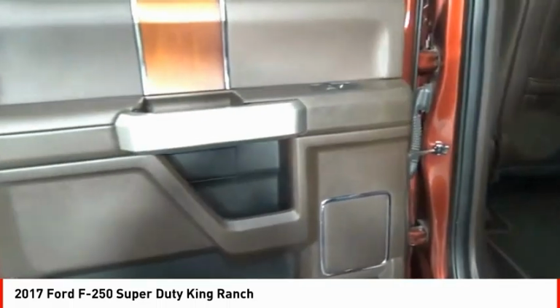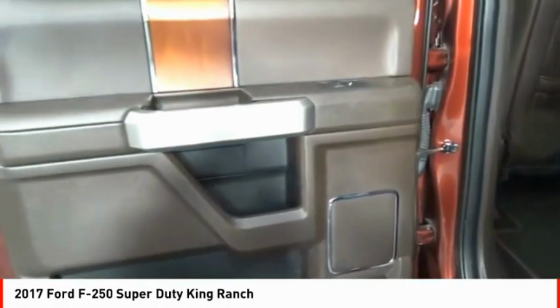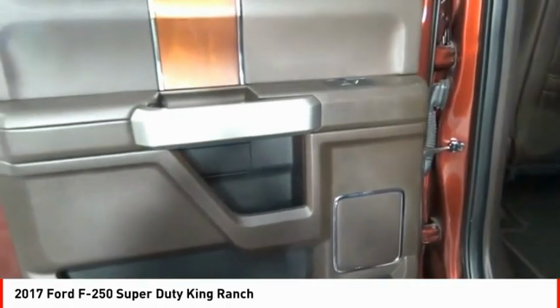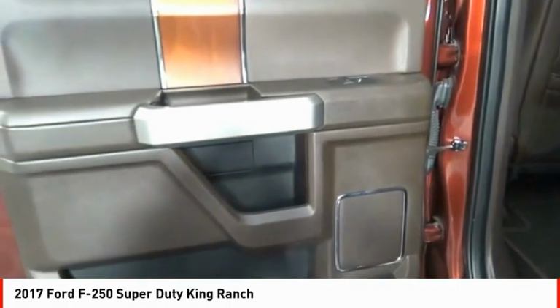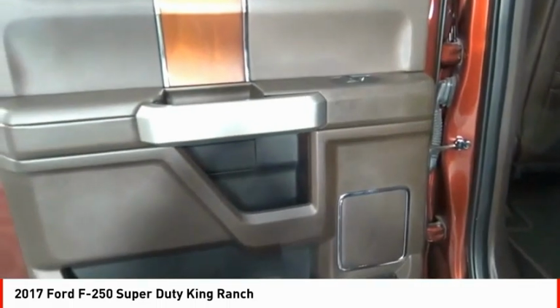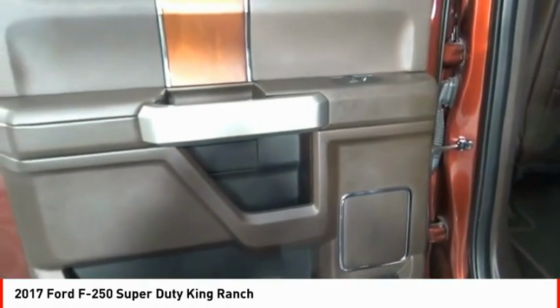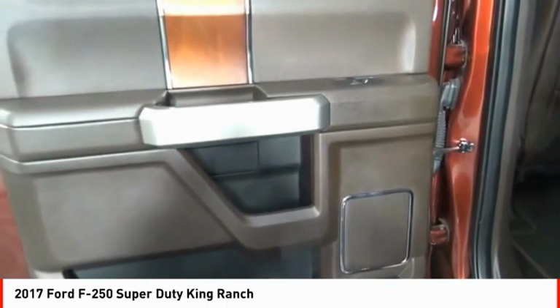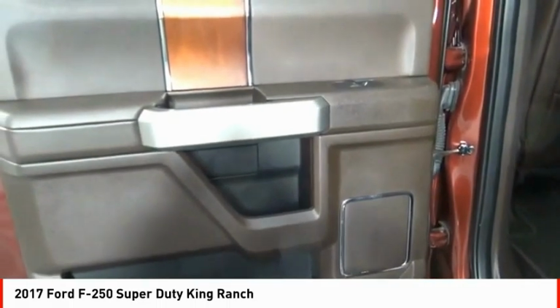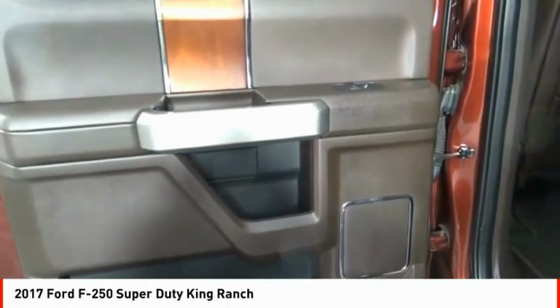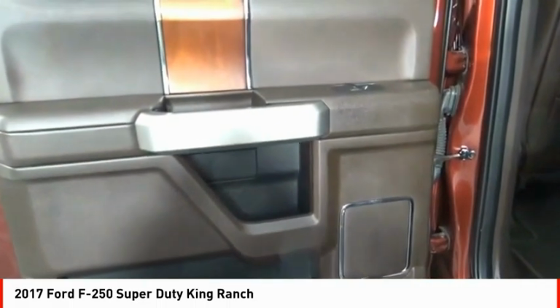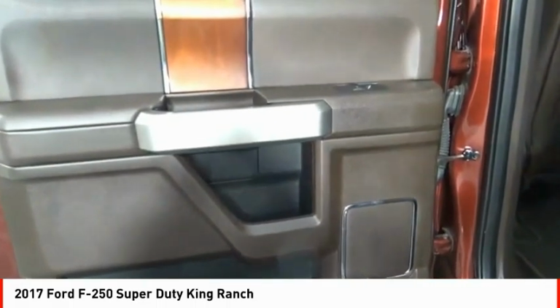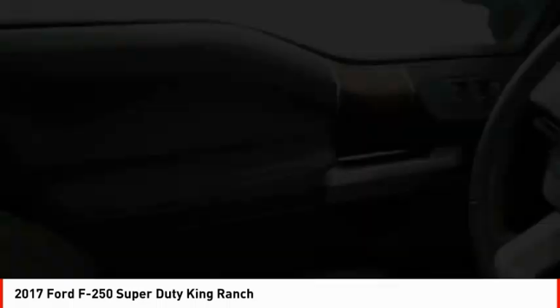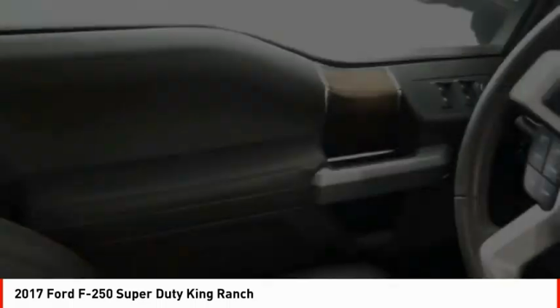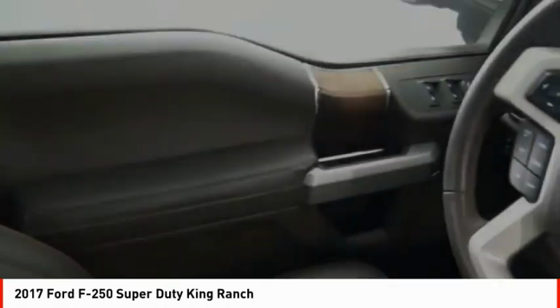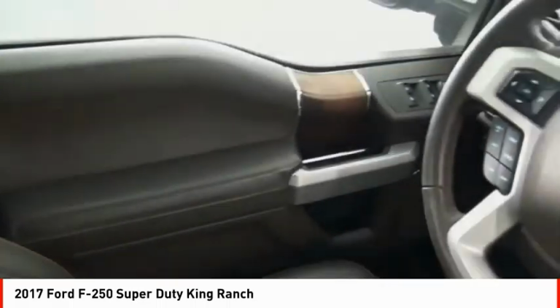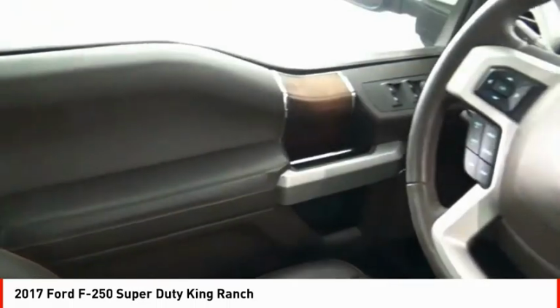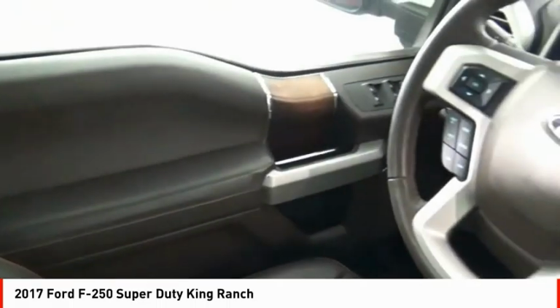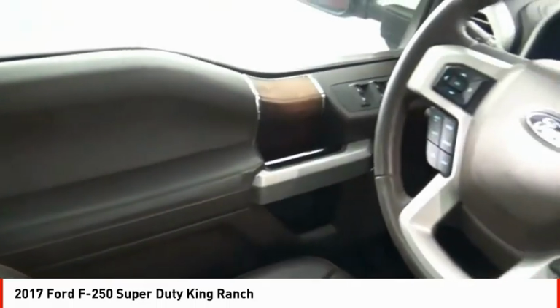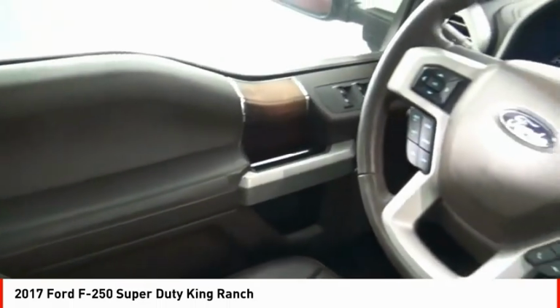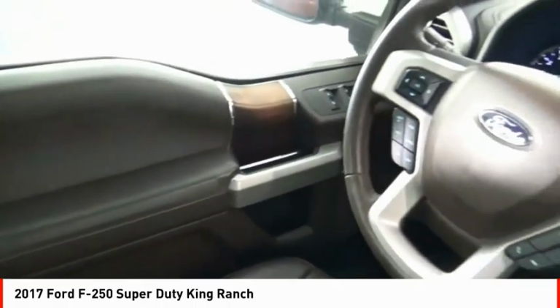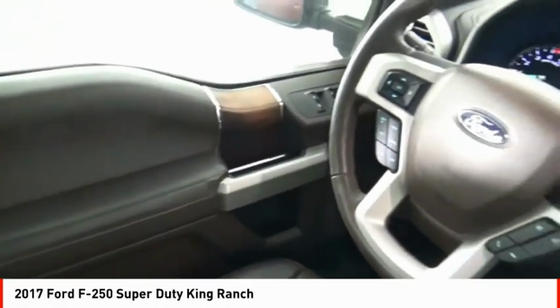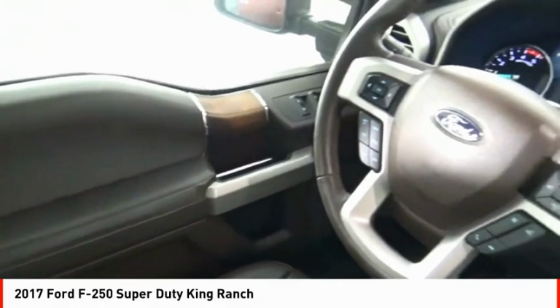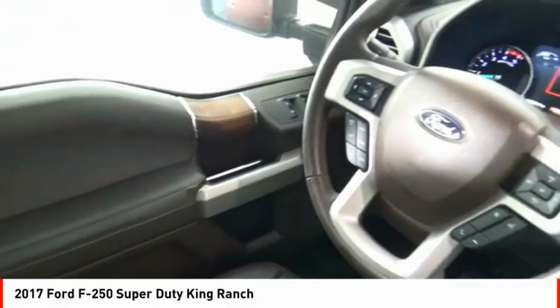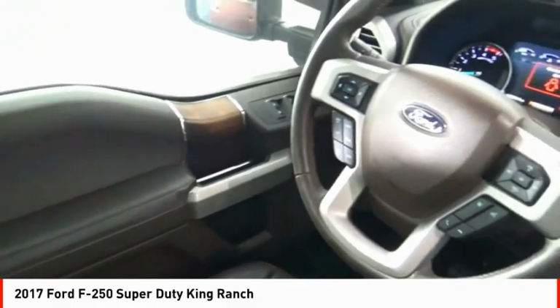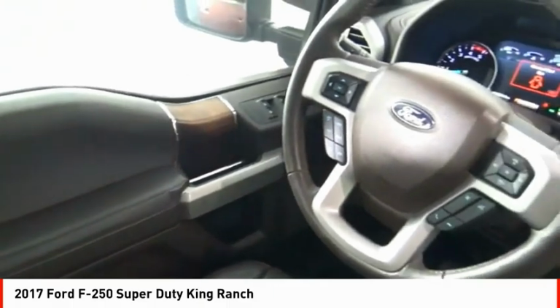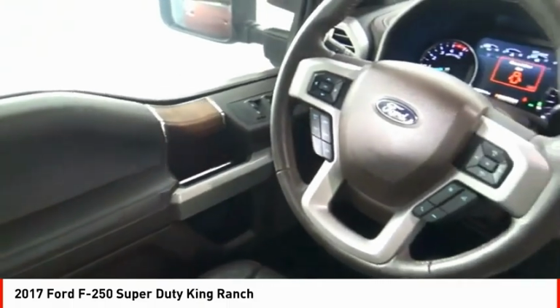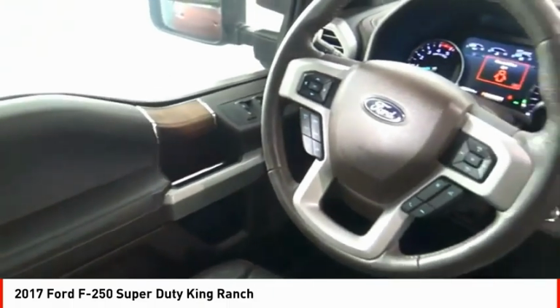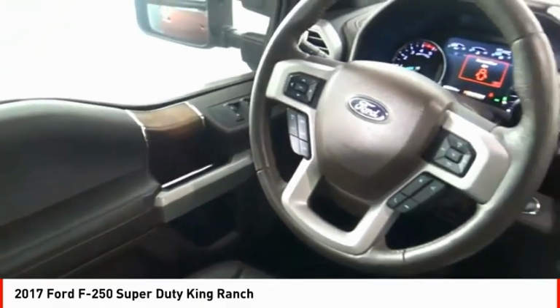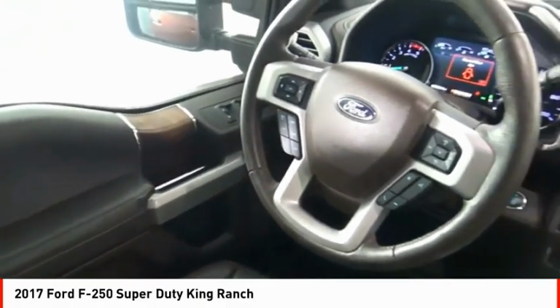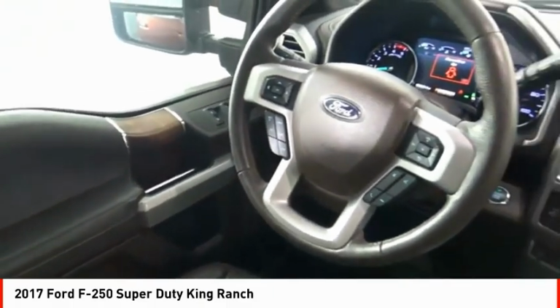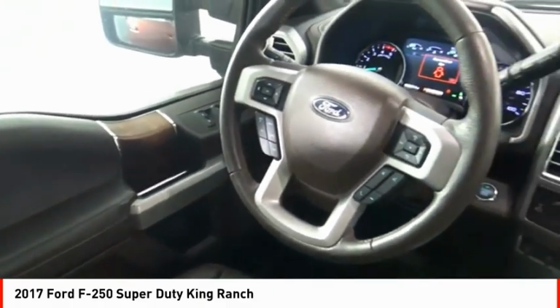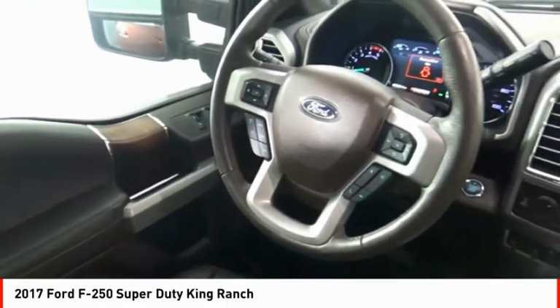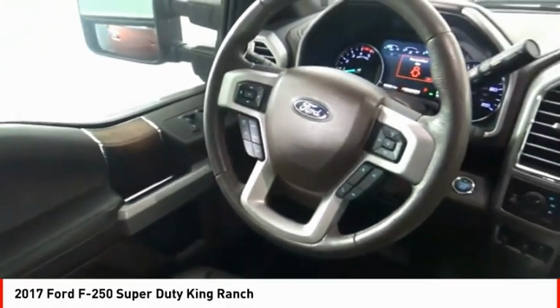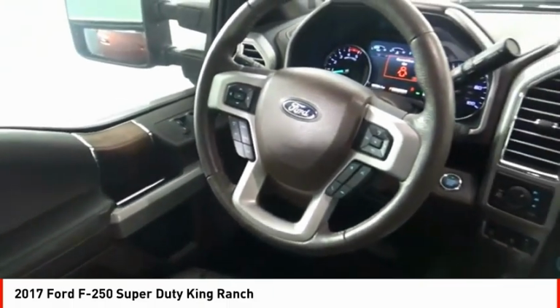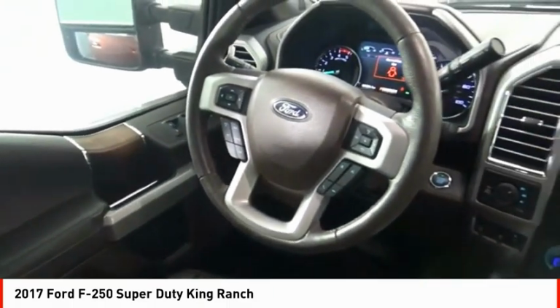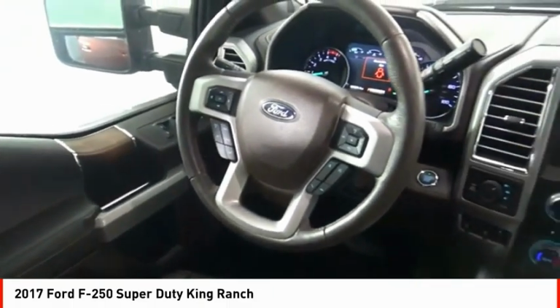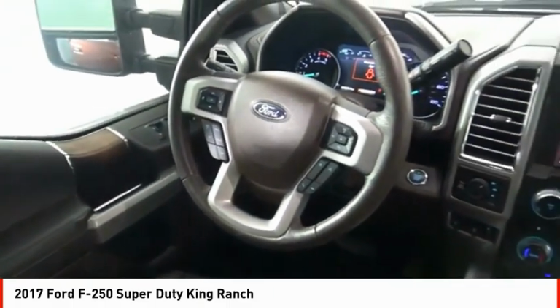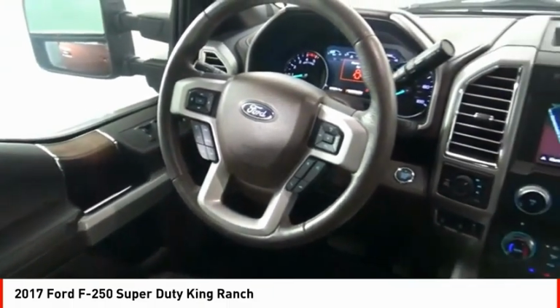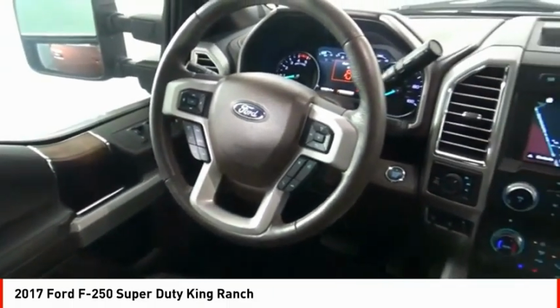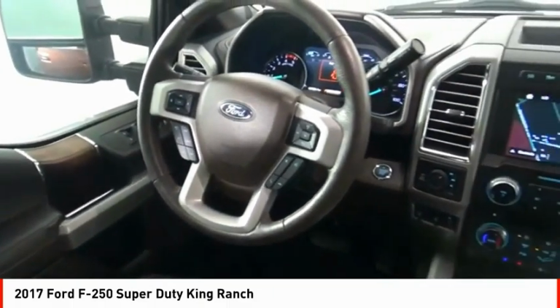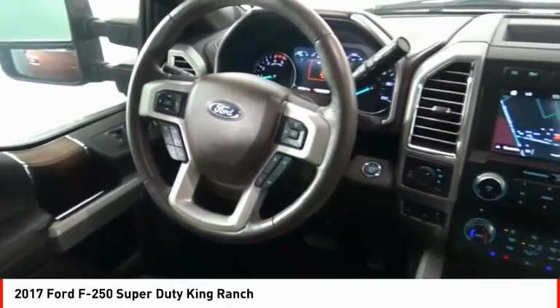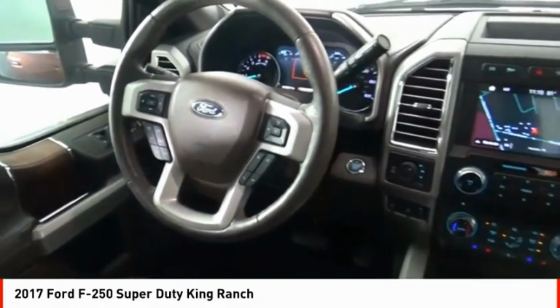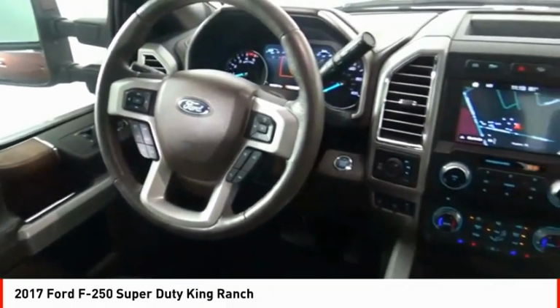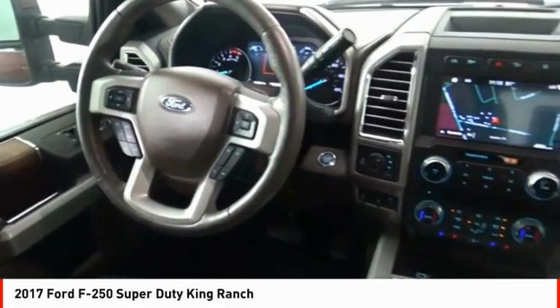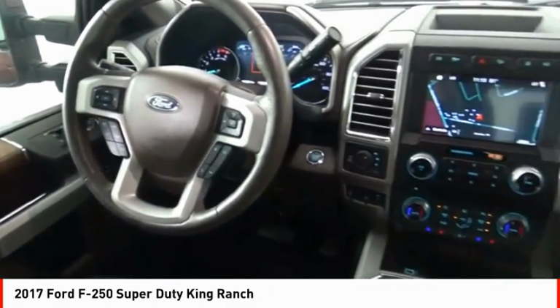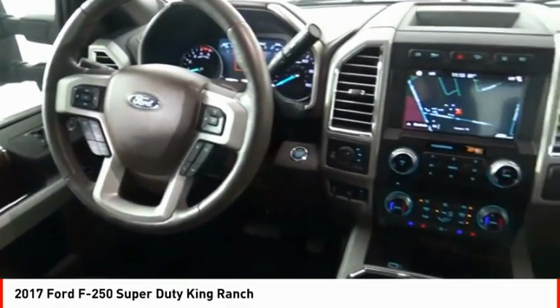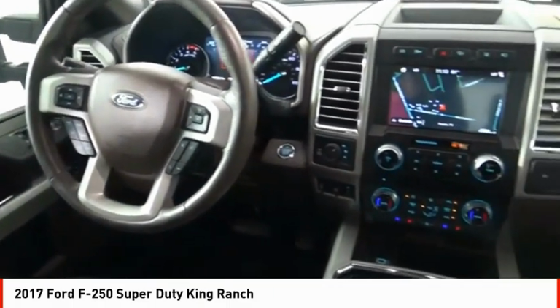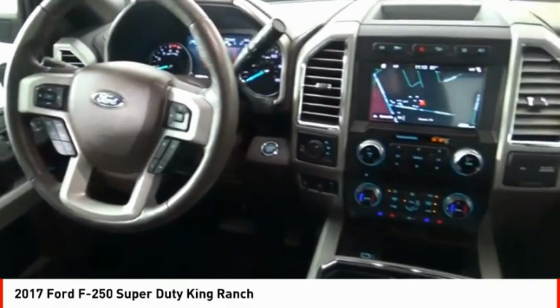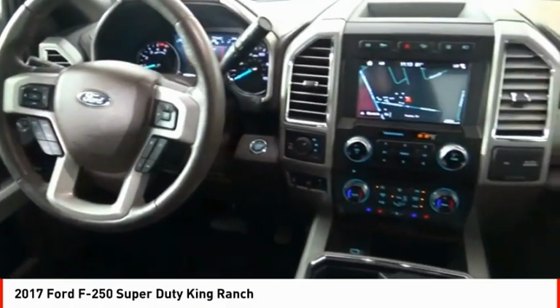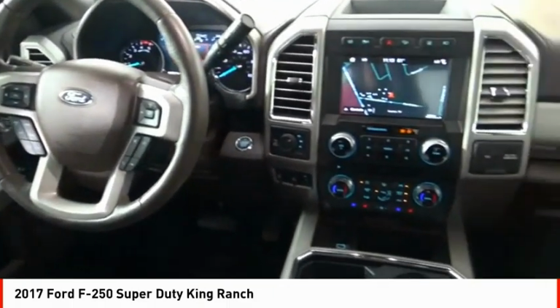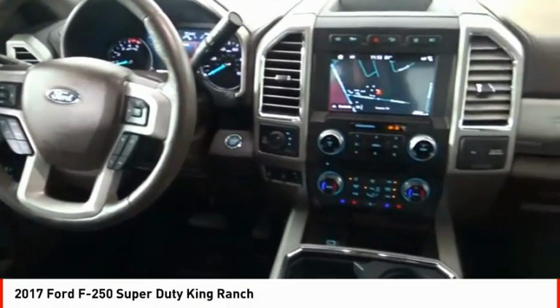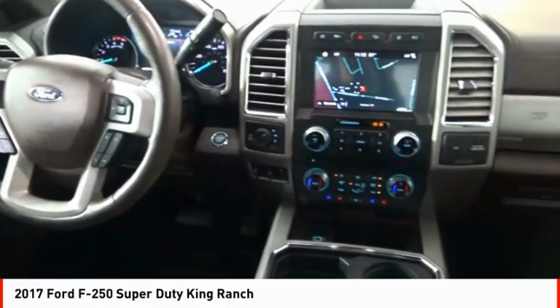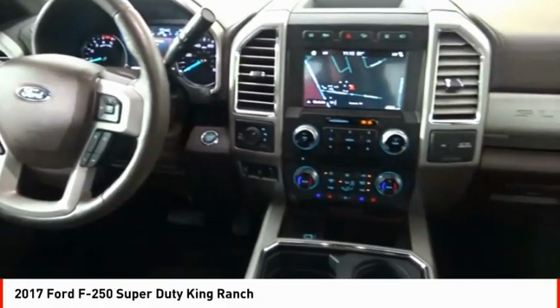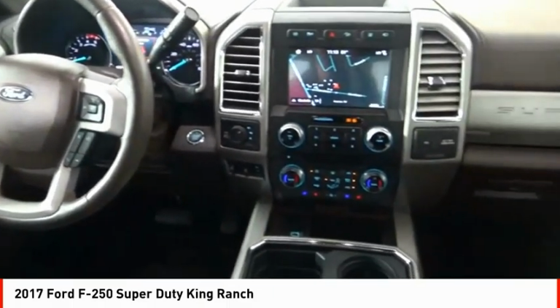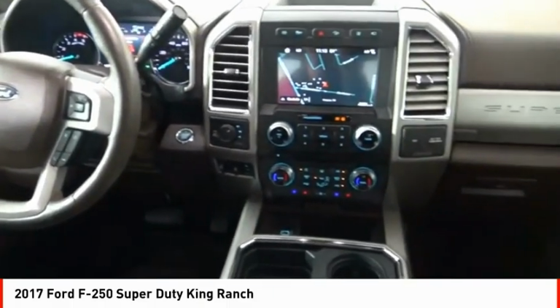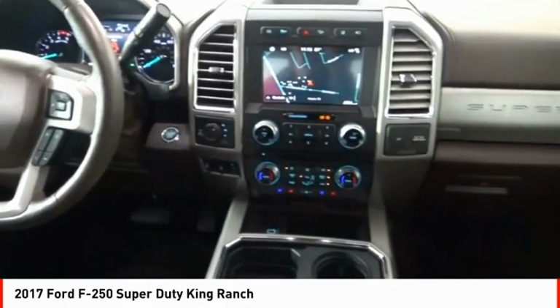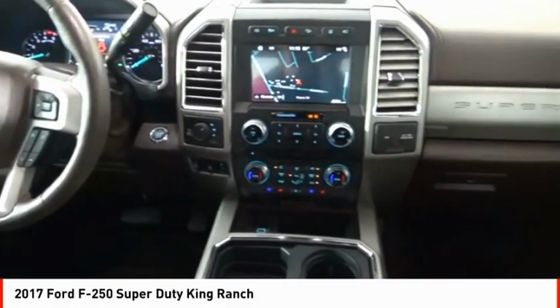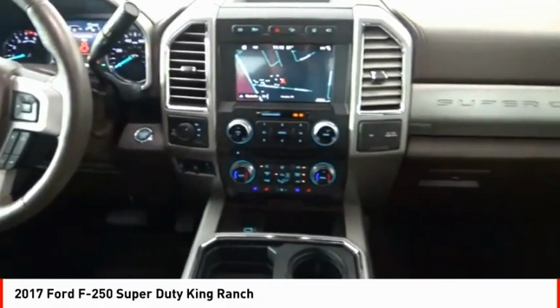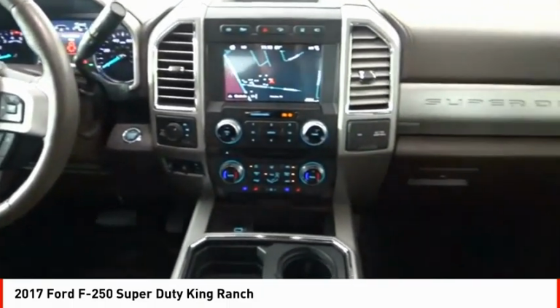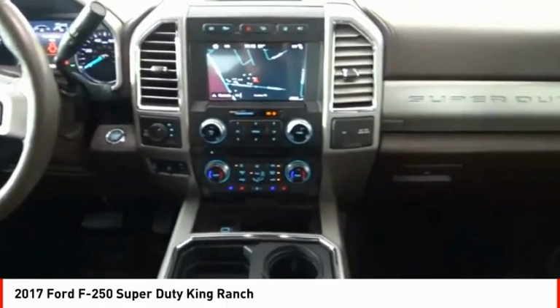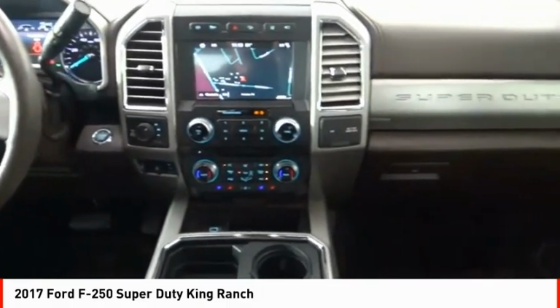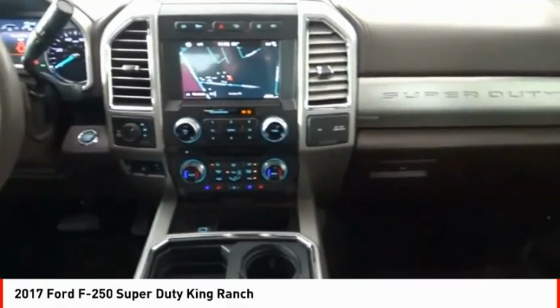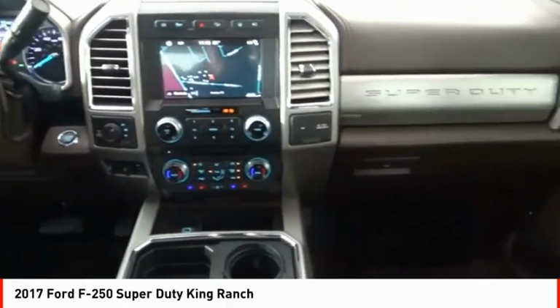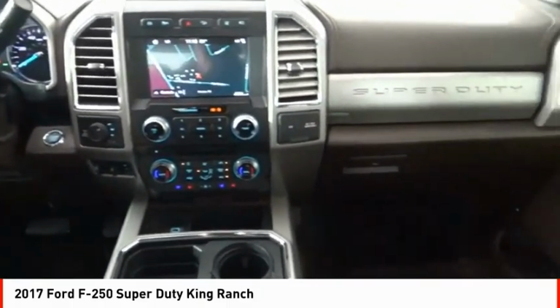Braking assist. Power brakes. Multifunction display. Child safety locks. Tachometer. Come see the car for yourself.